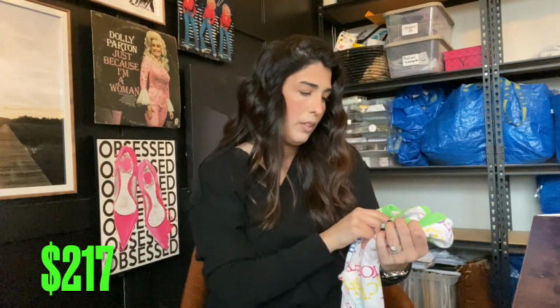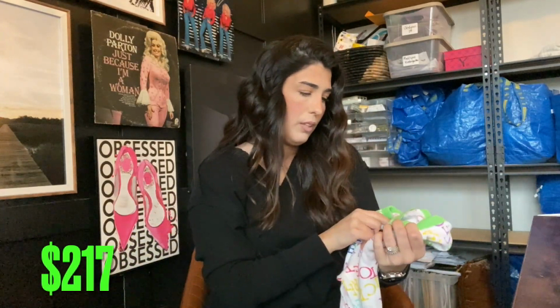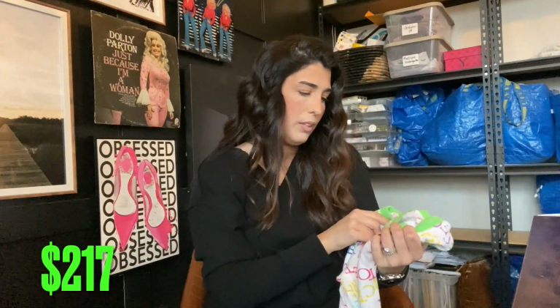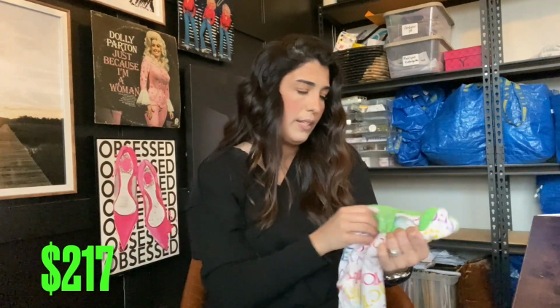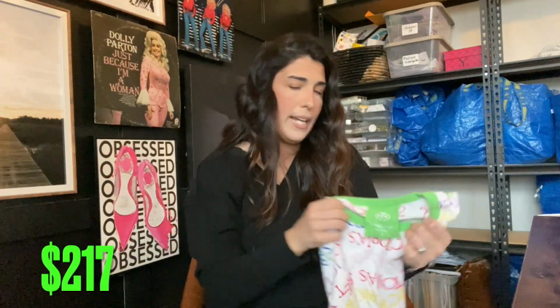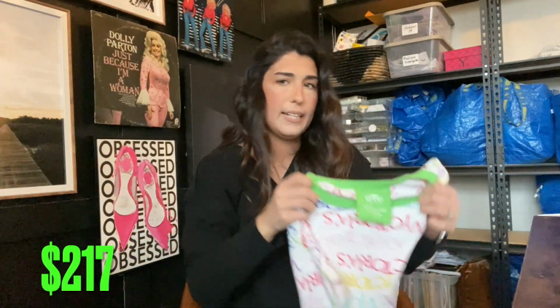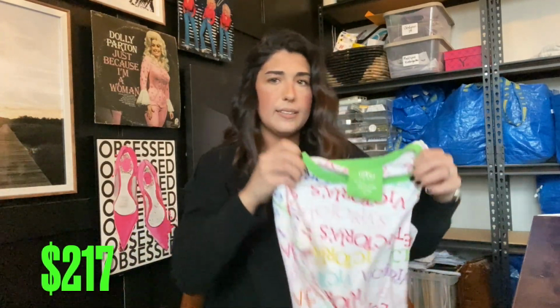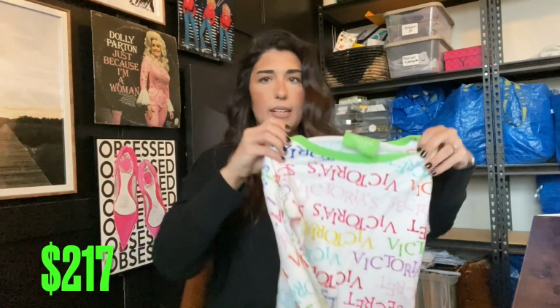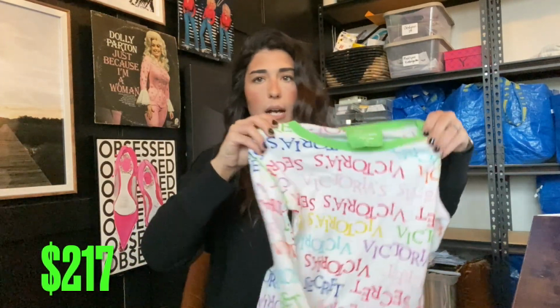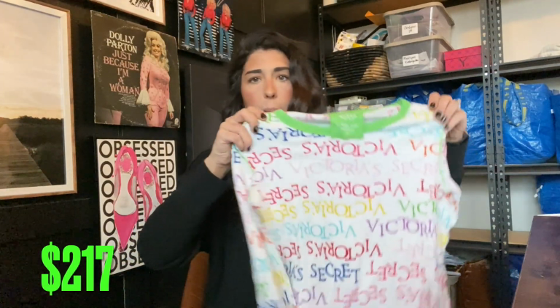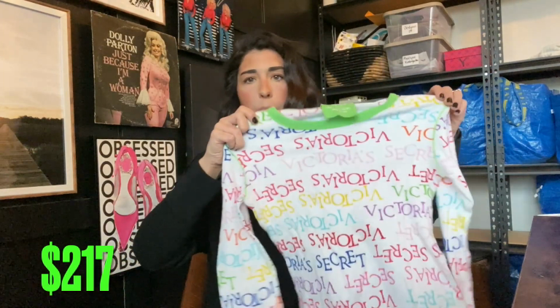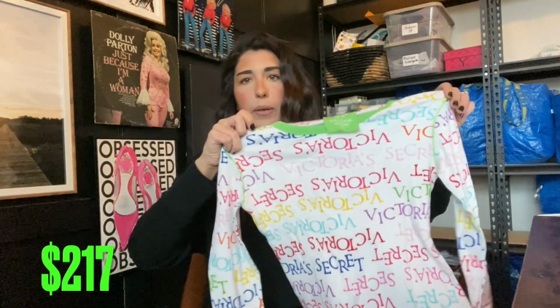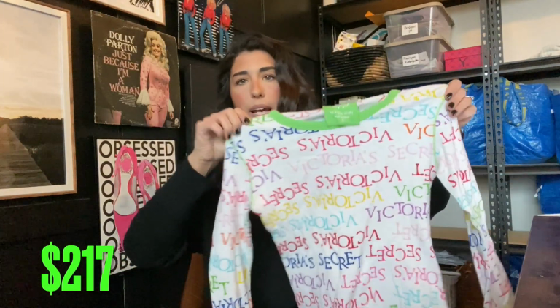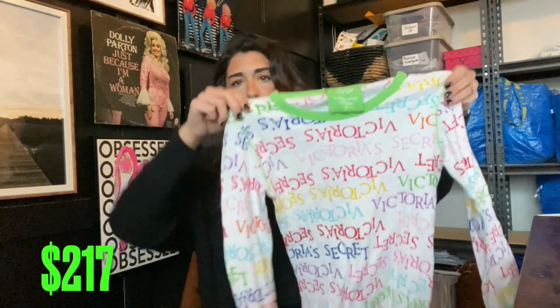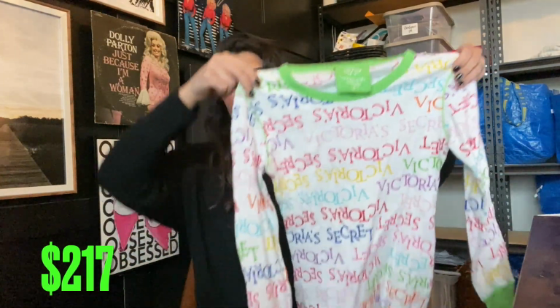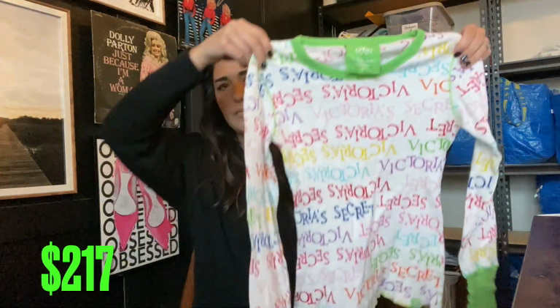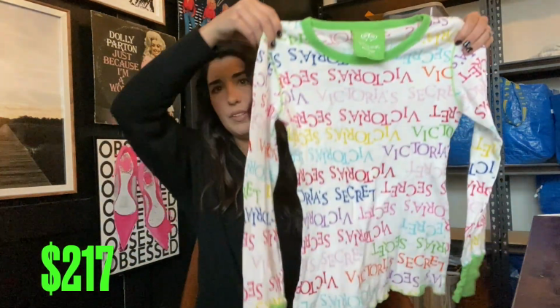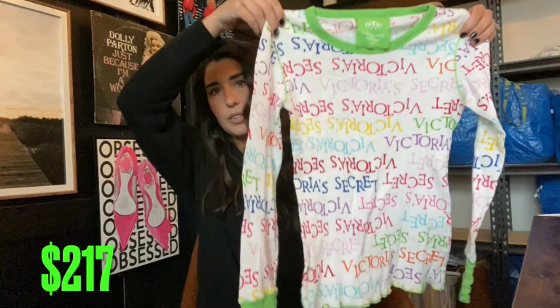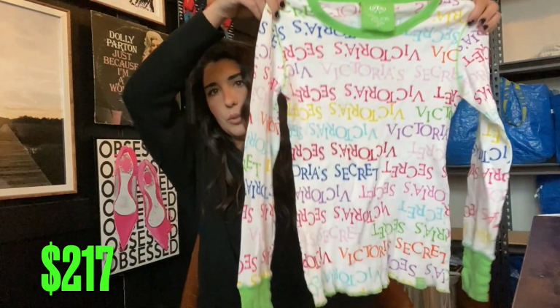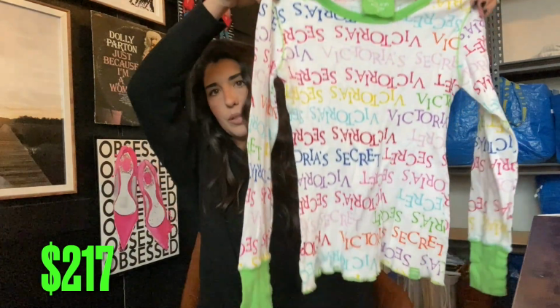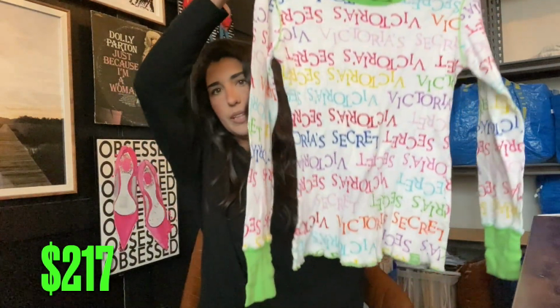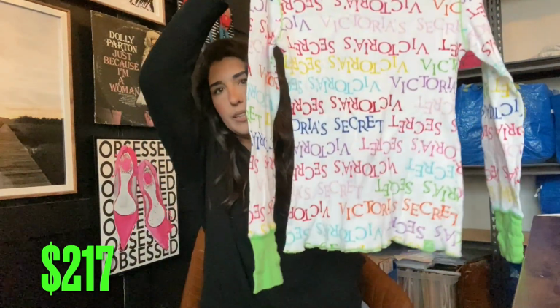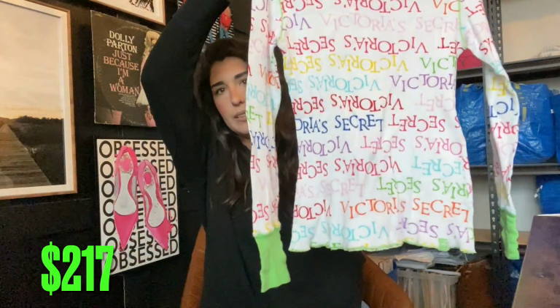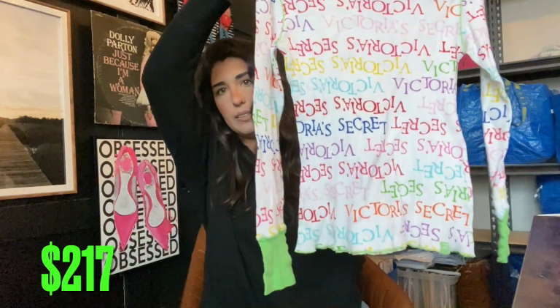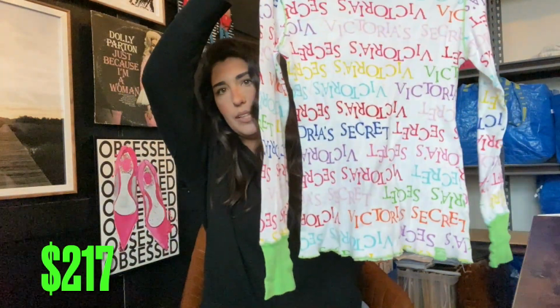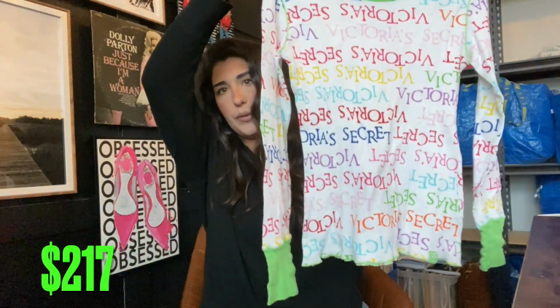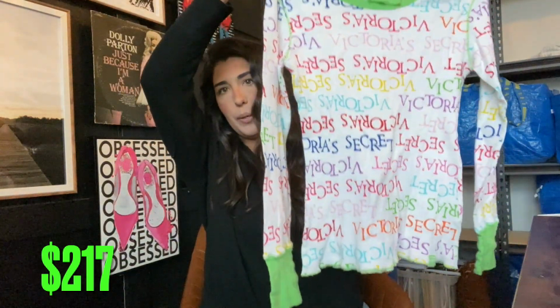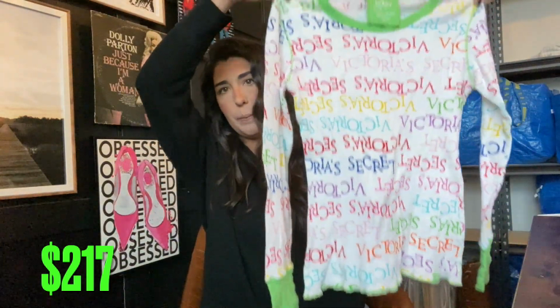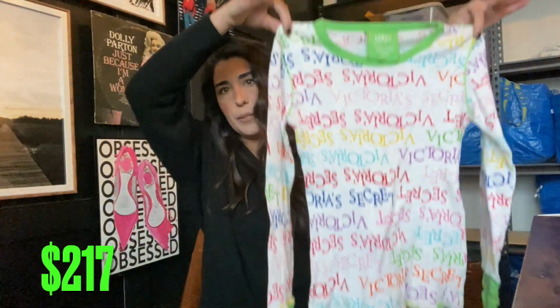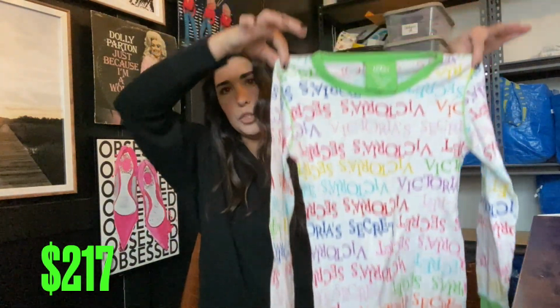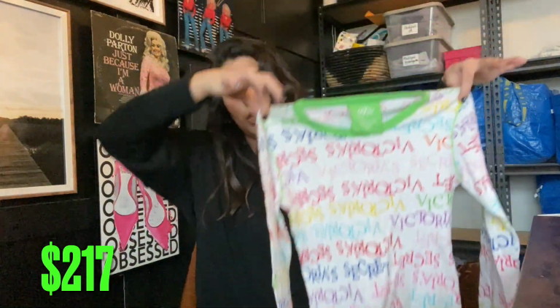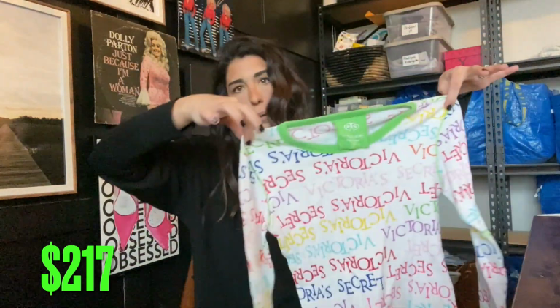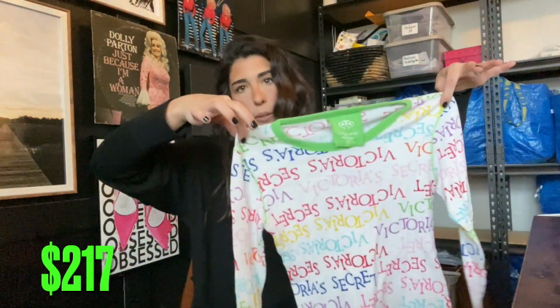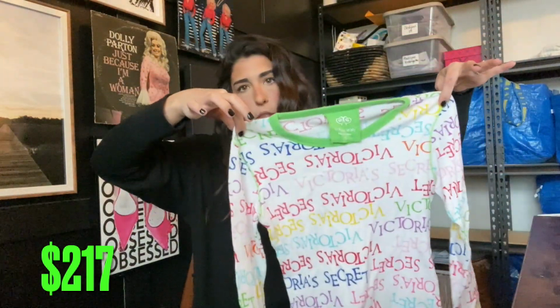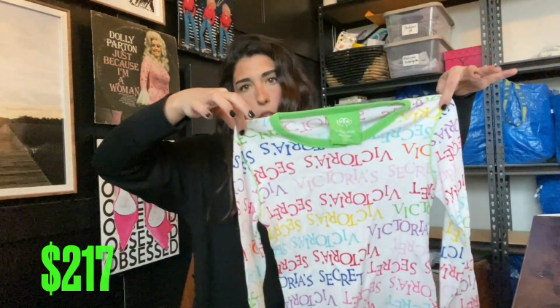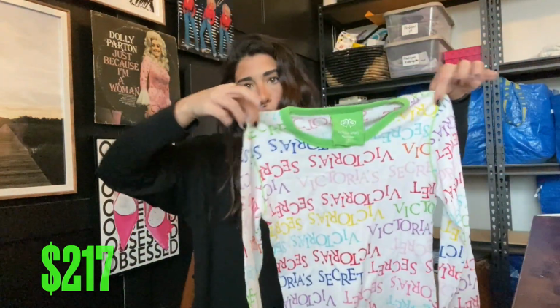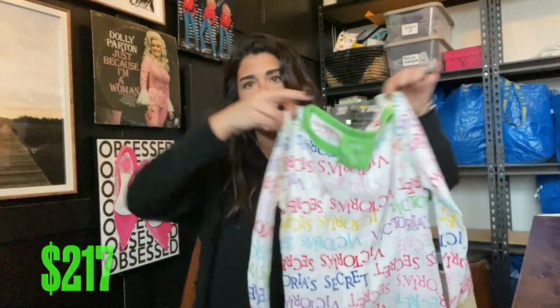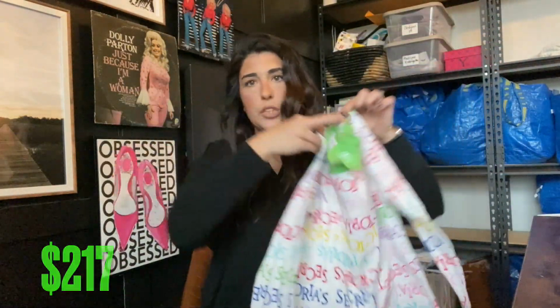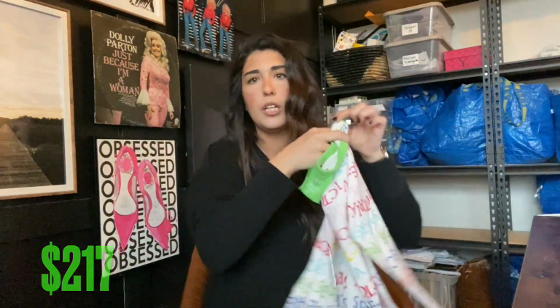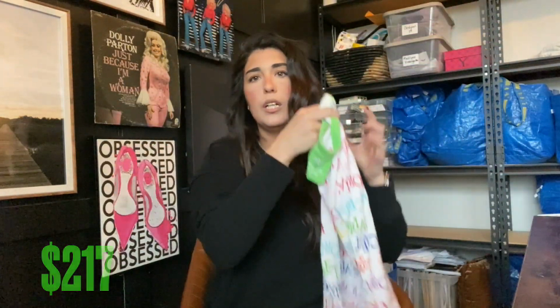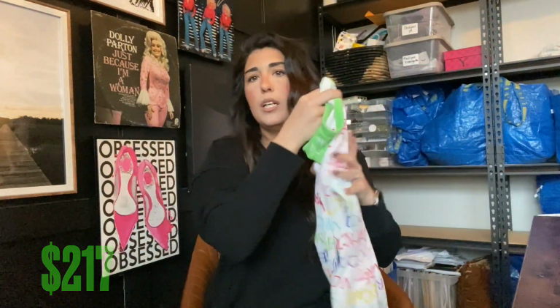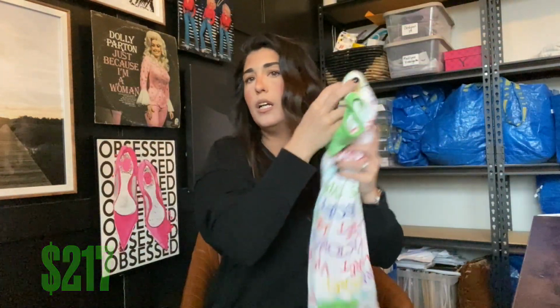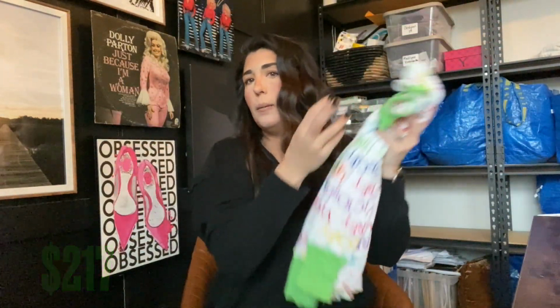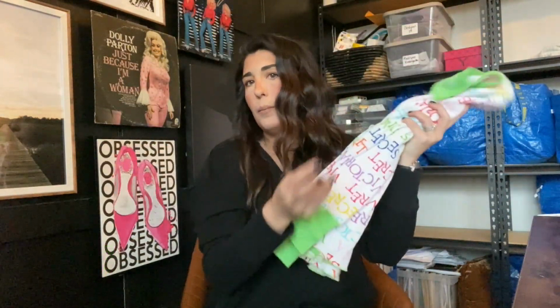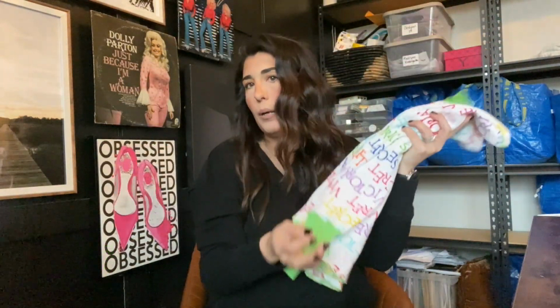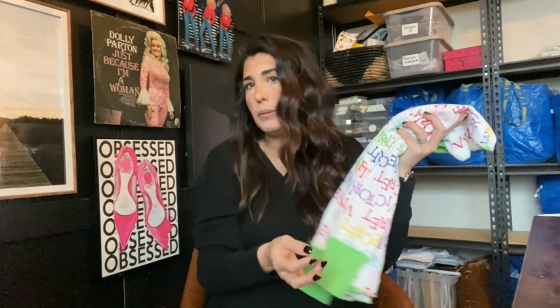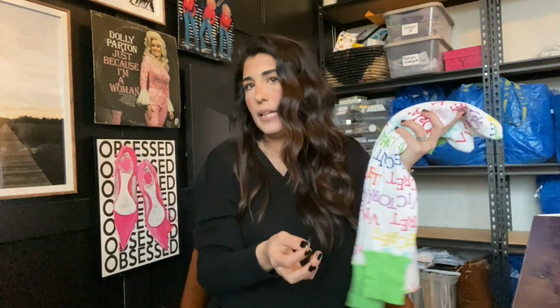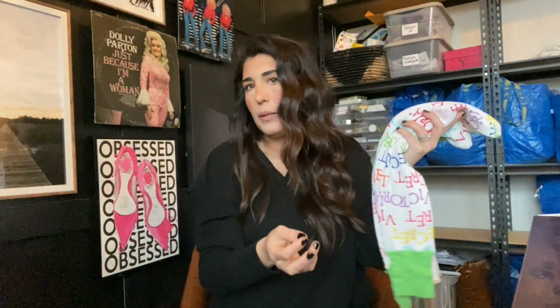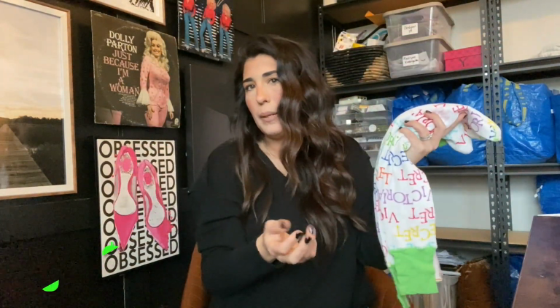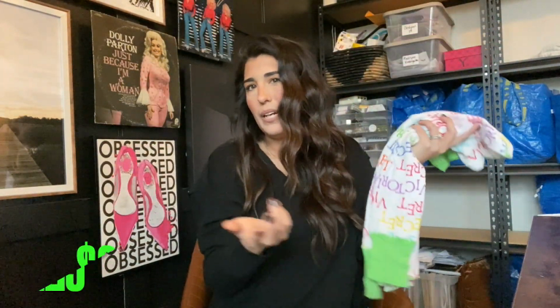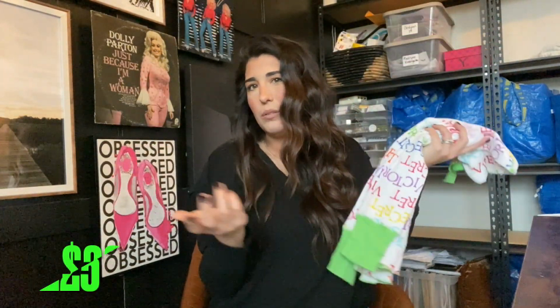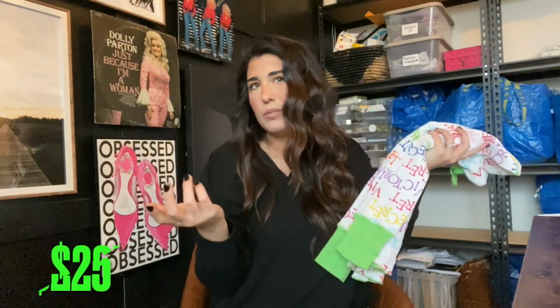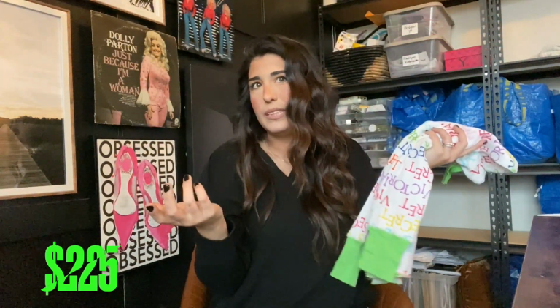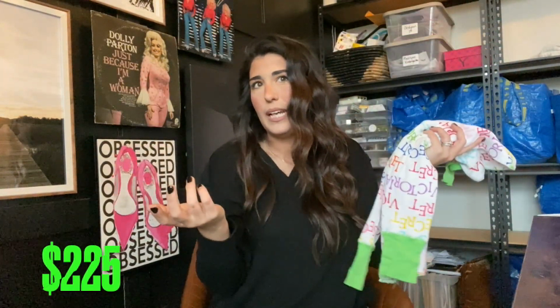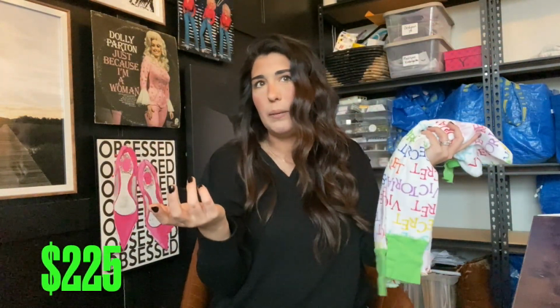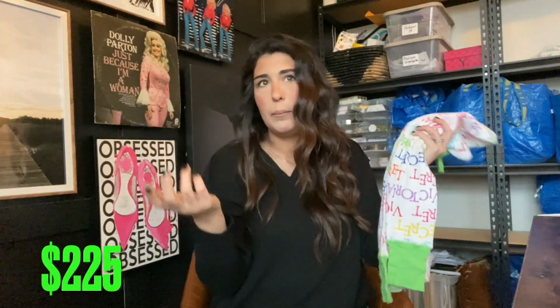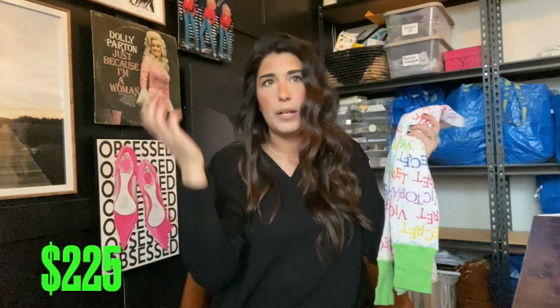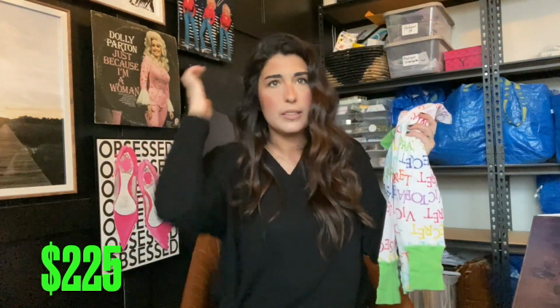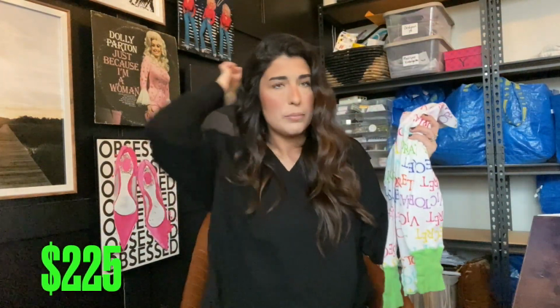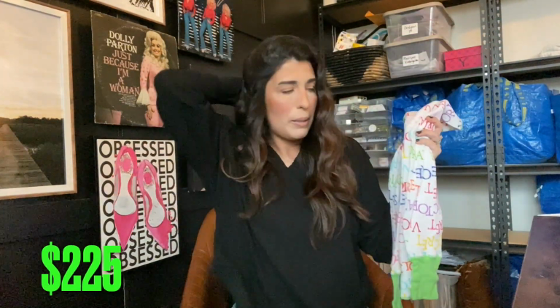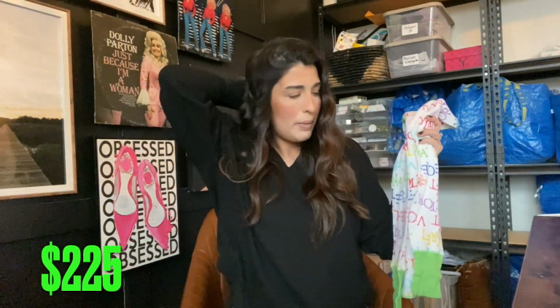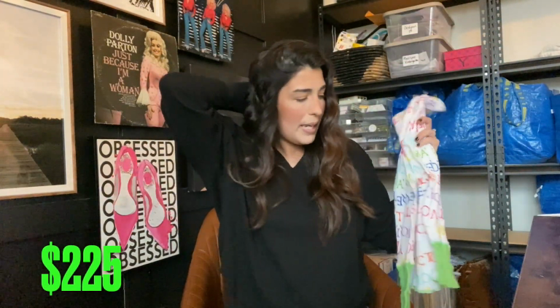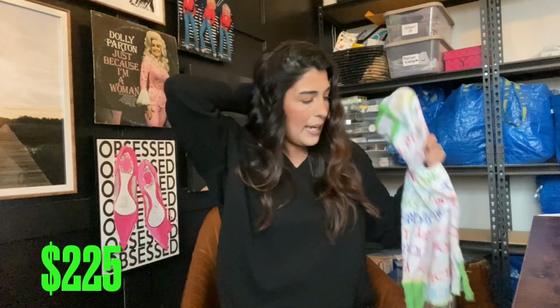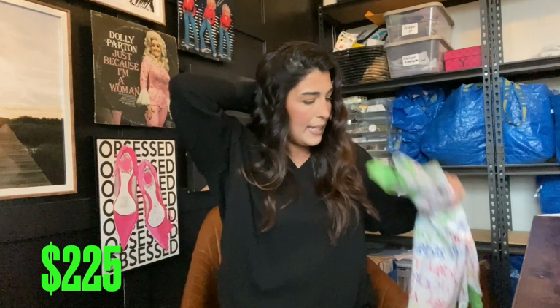Next up we have this Victoria's Secret pajama shirt. Probably get about $10, maybe $8.